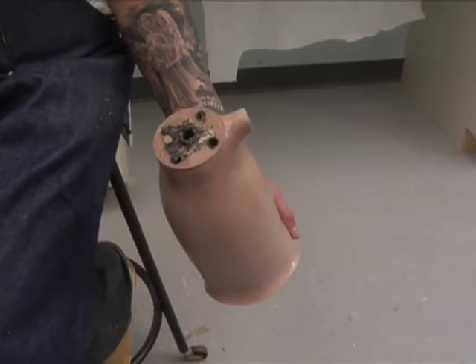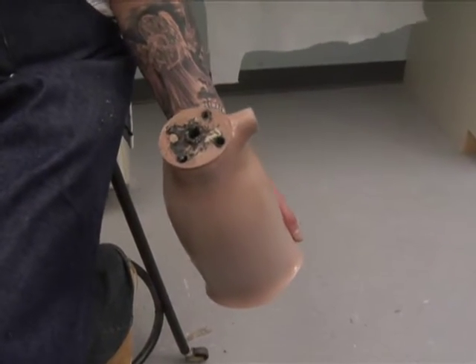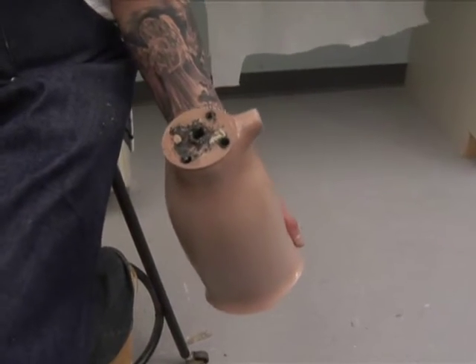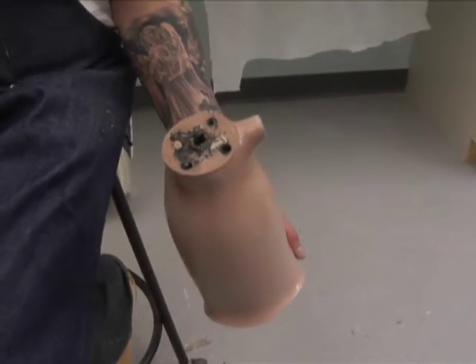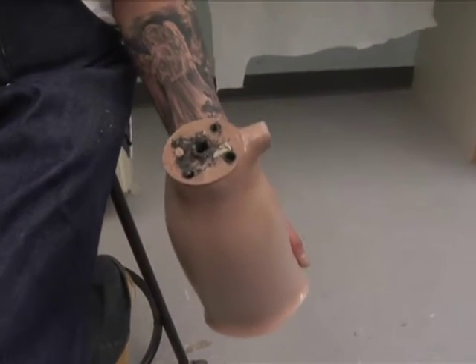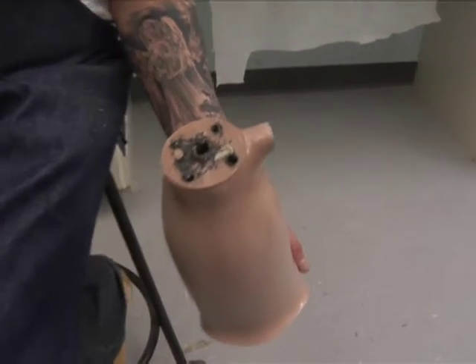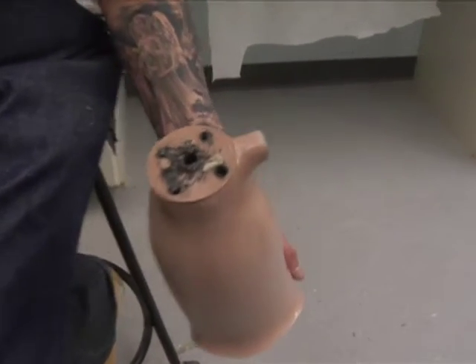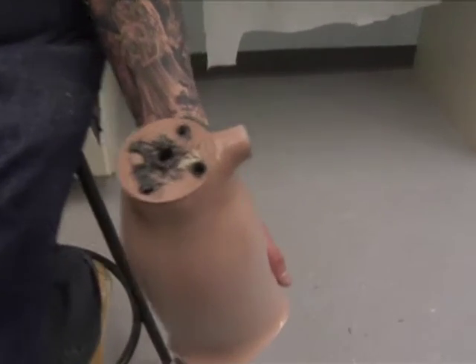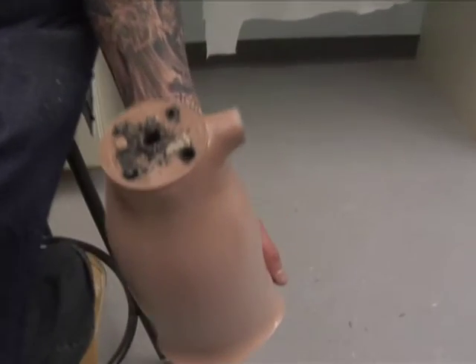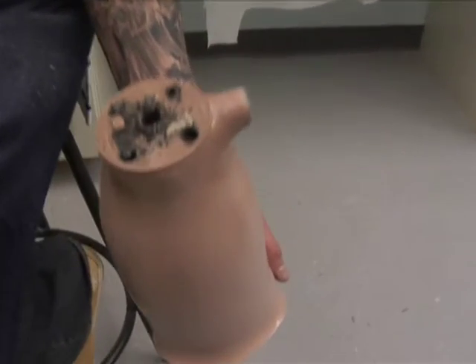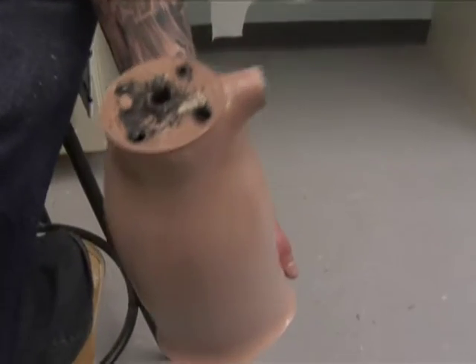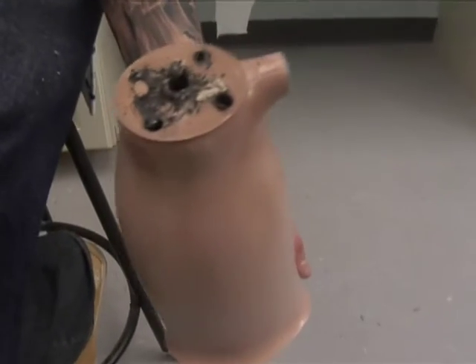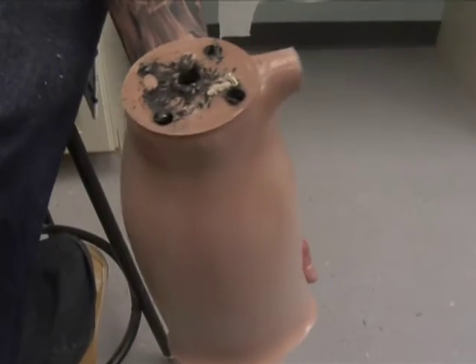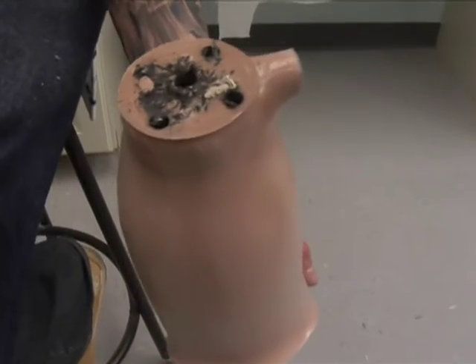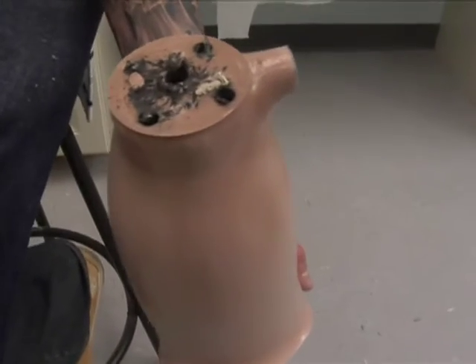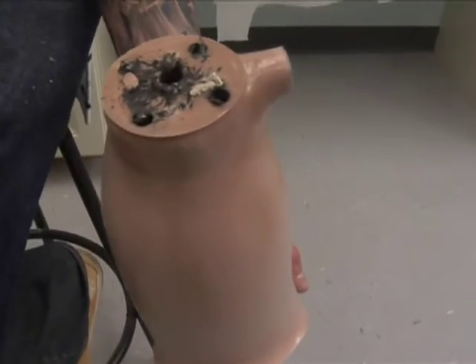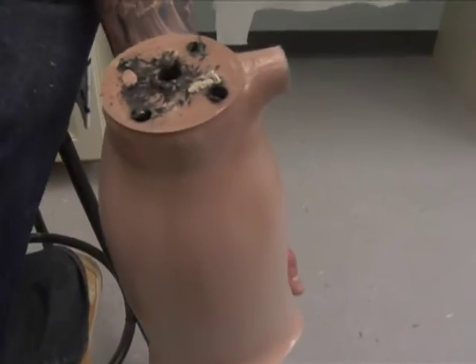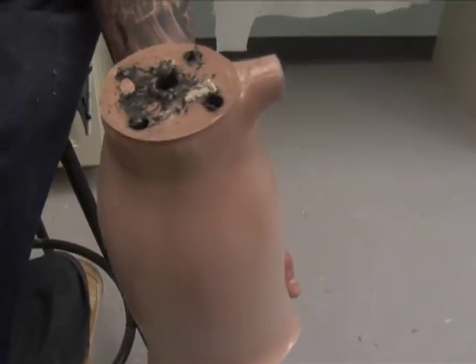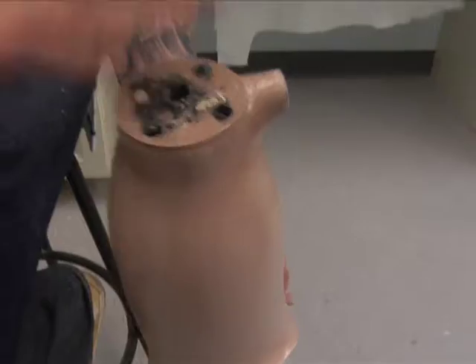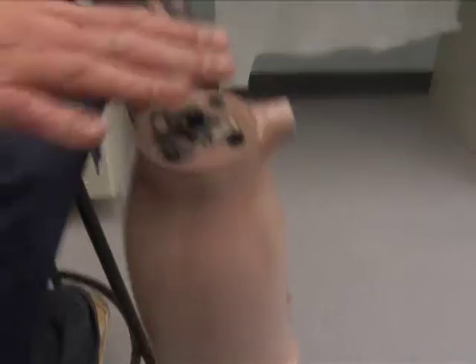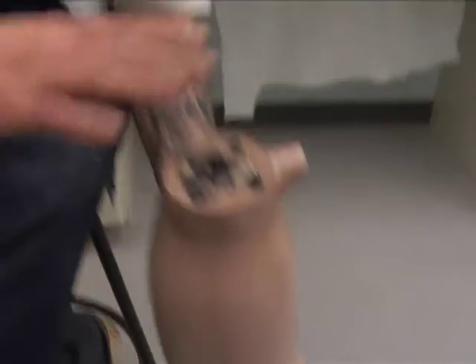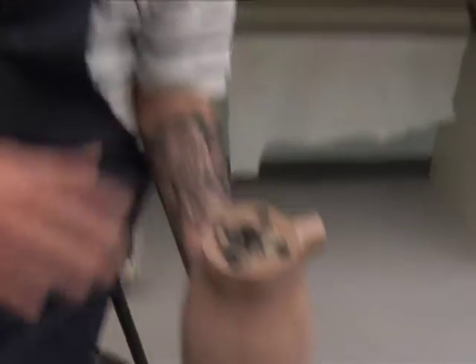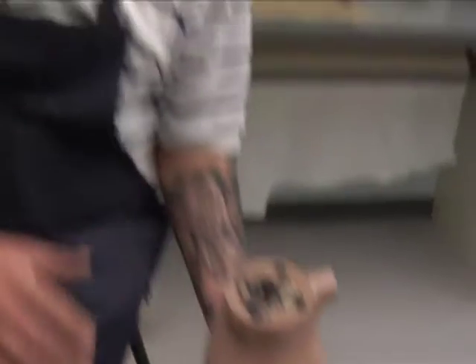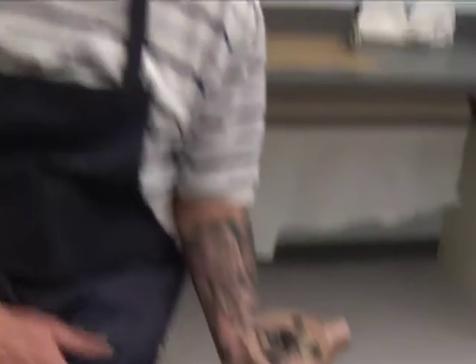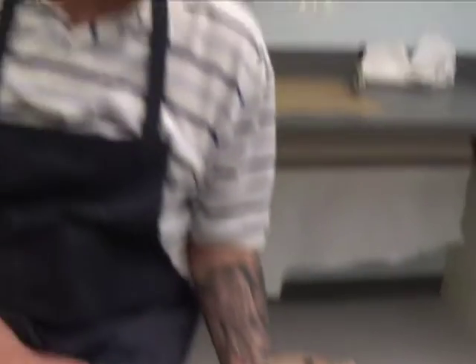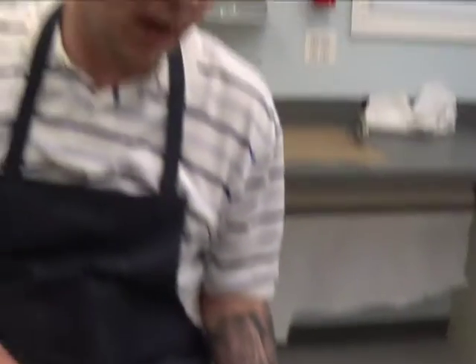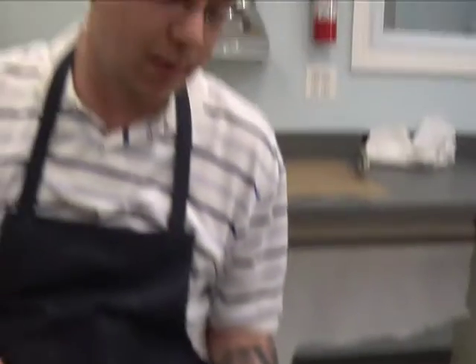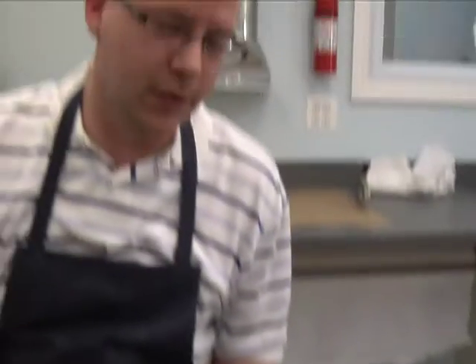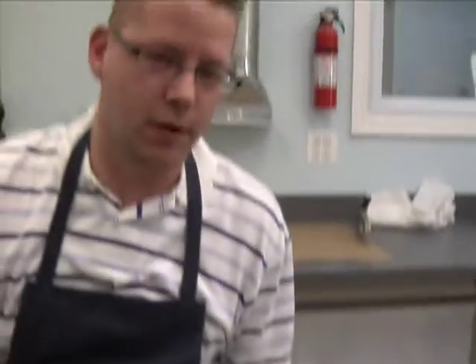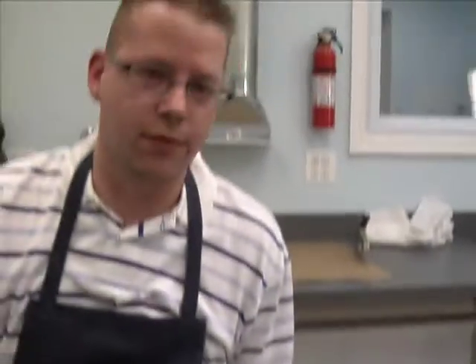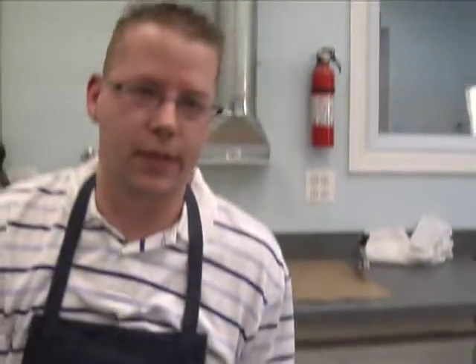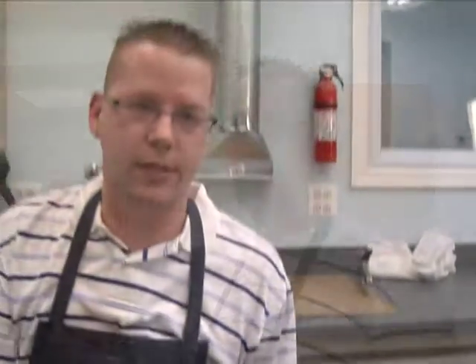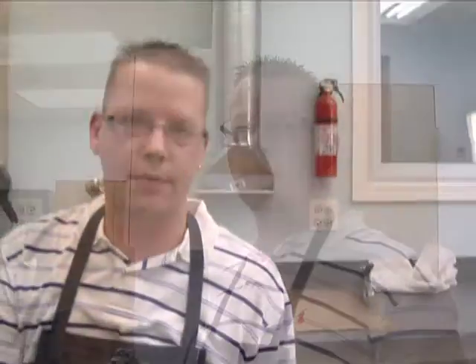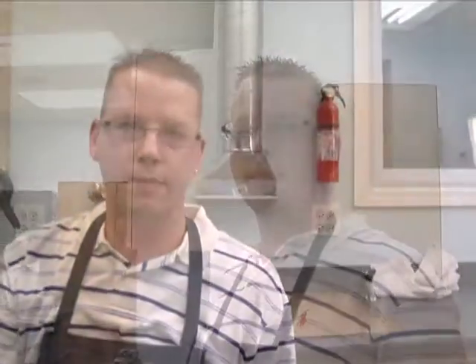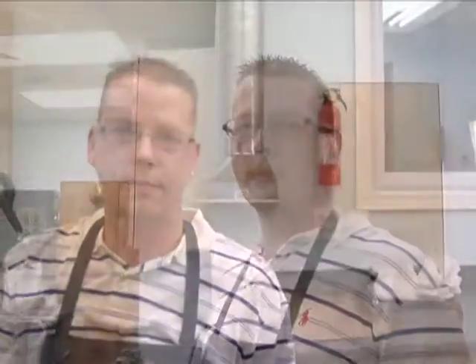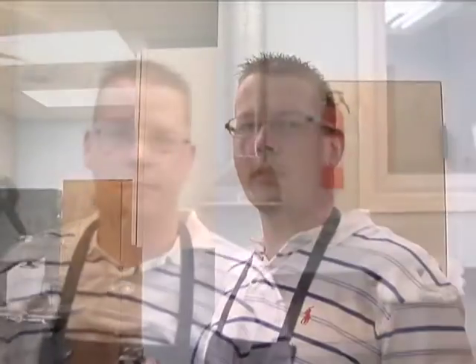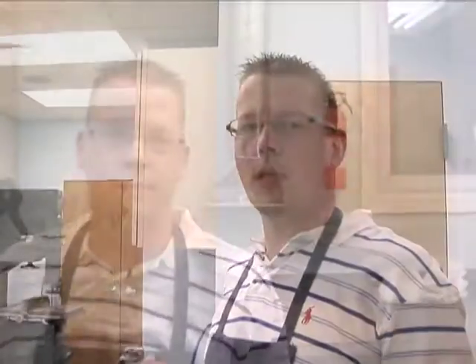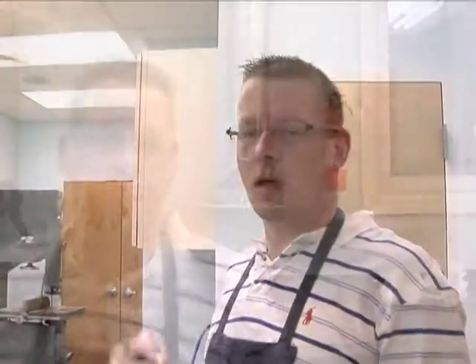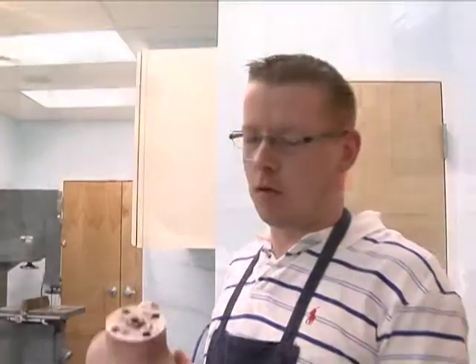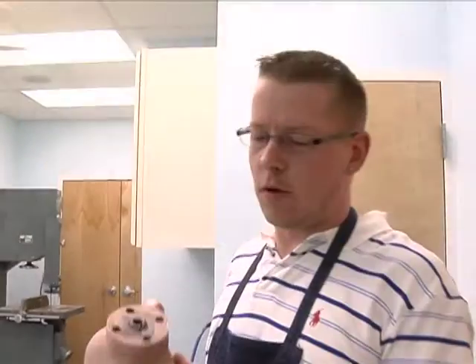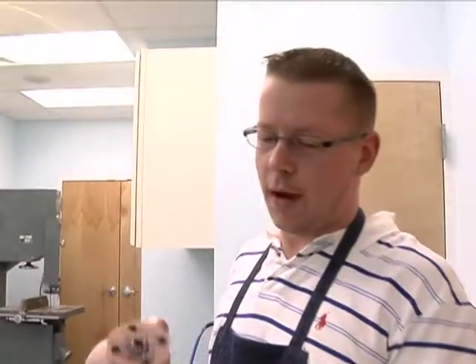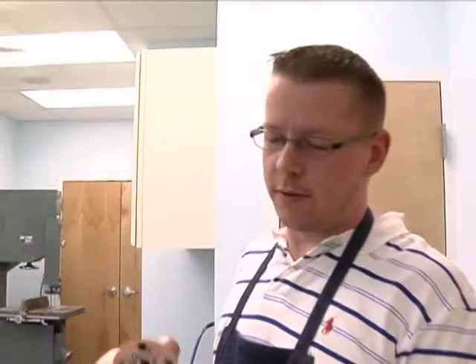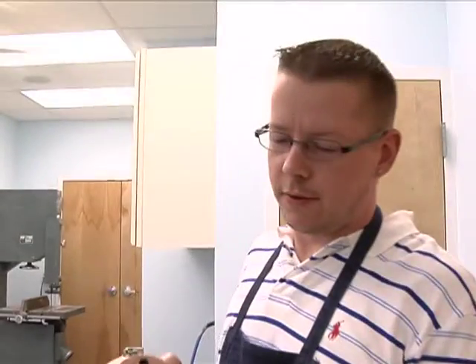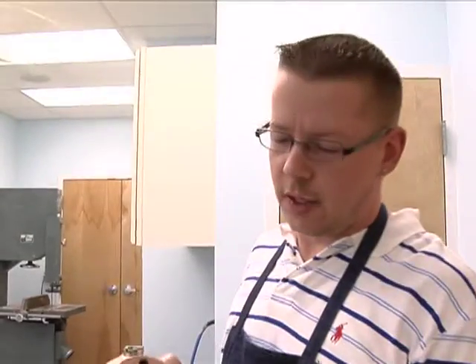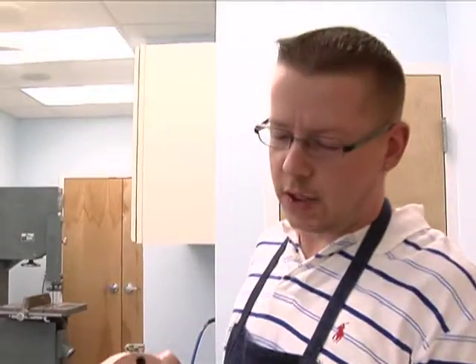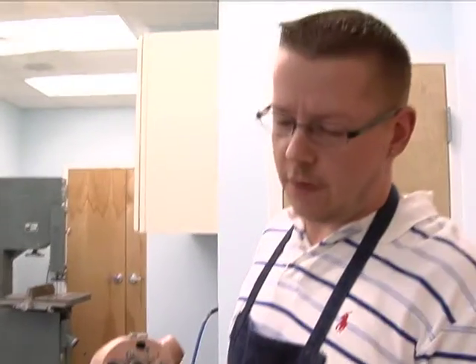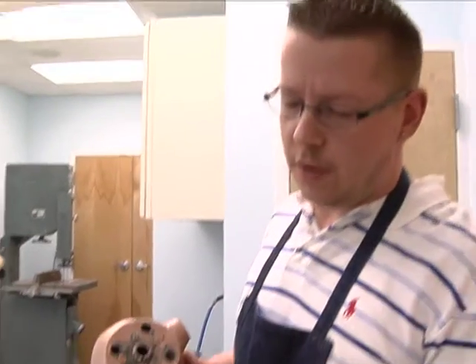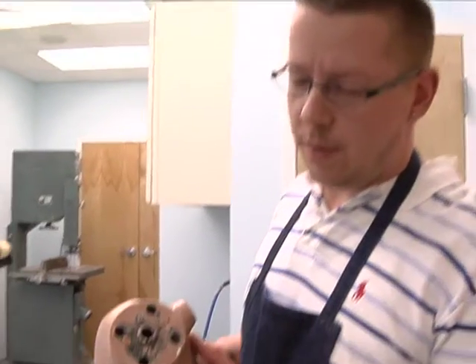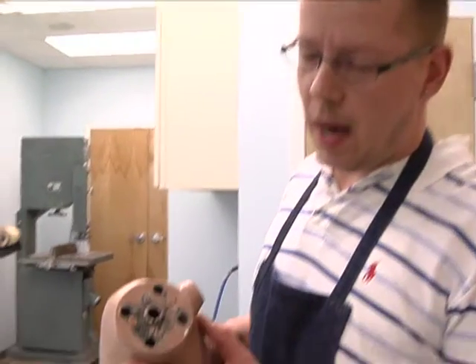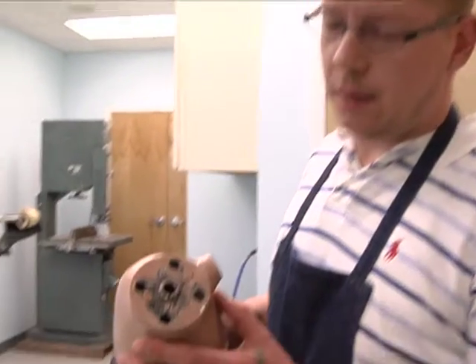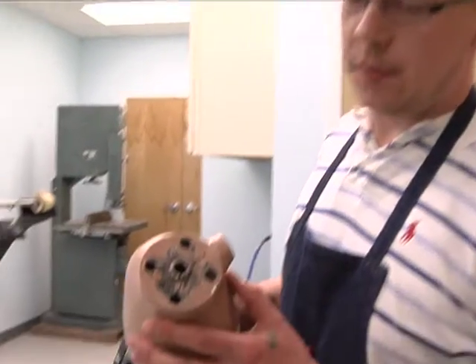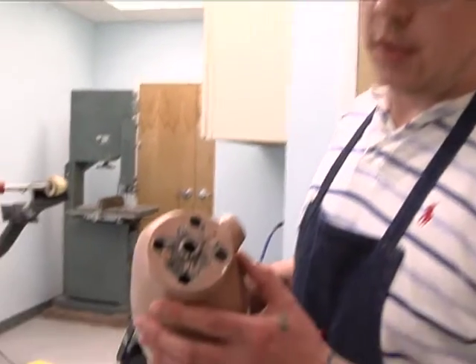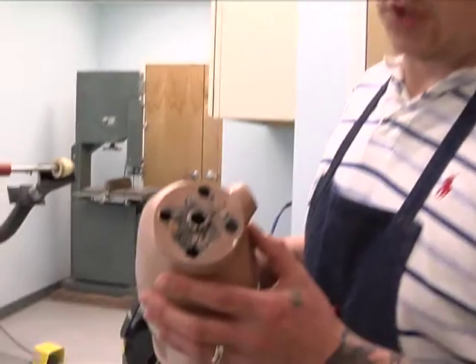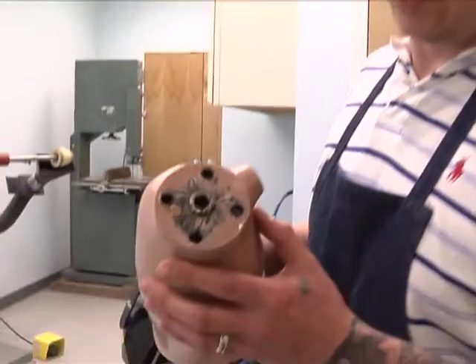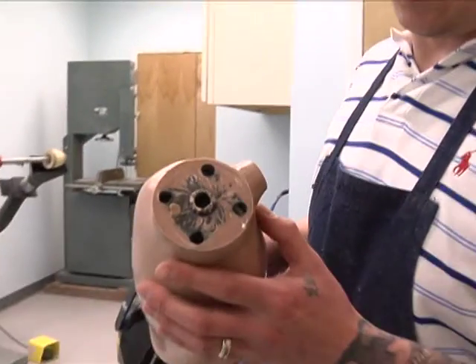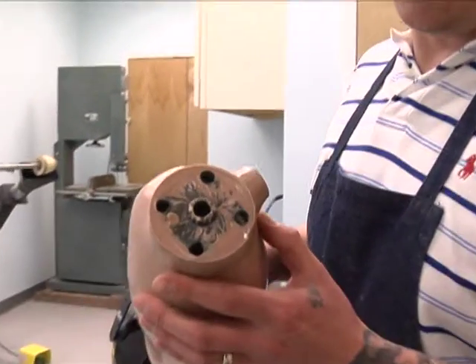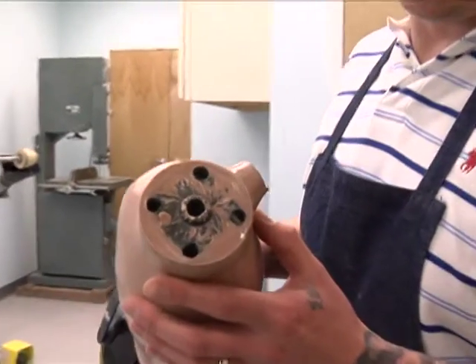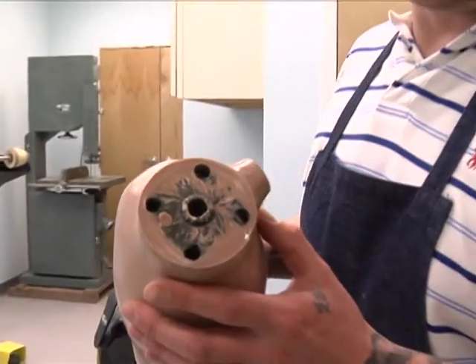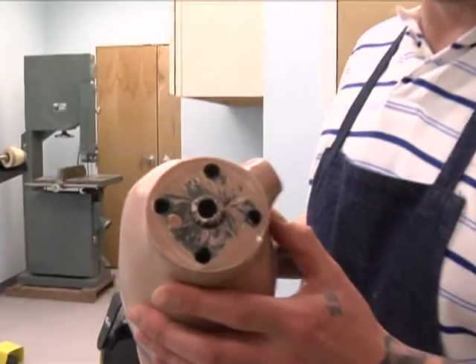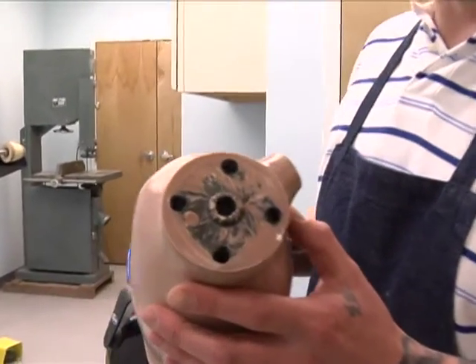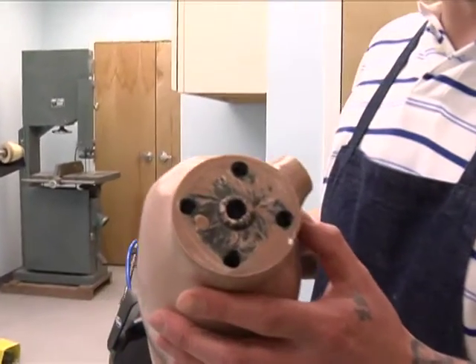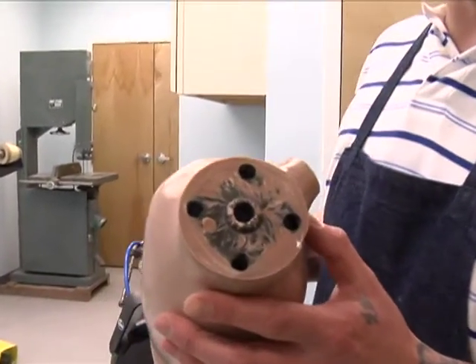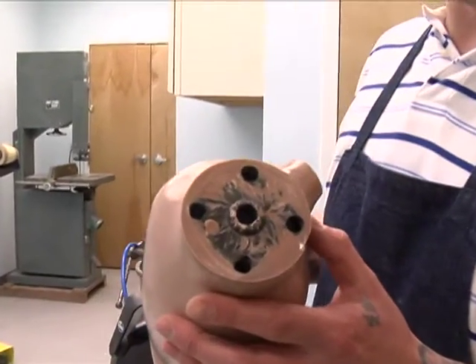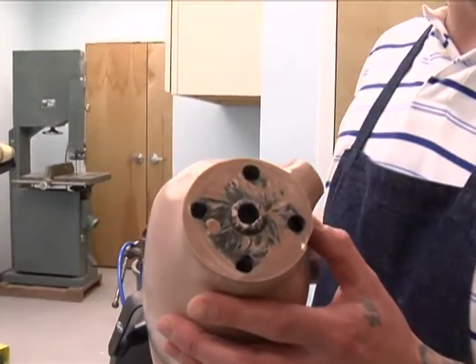Now we'll go back to our machine room and we'll flatten off the bottom surface. We'll have to flush off the bottom to ensure our pyramid sits flat.